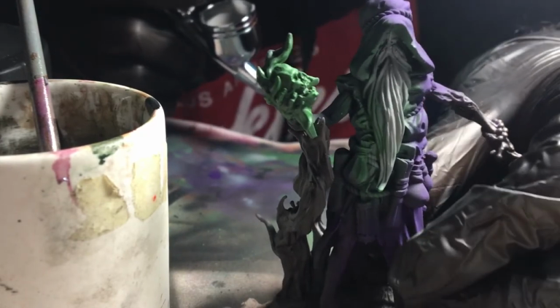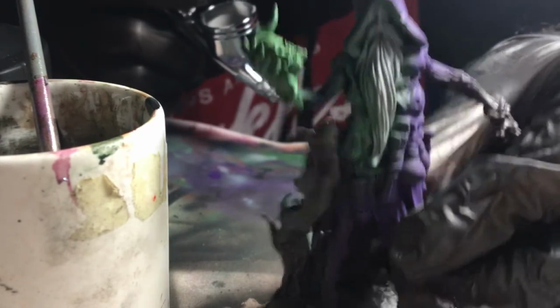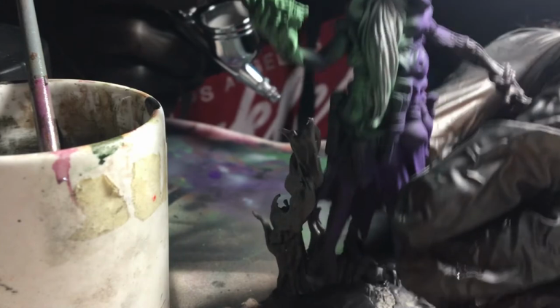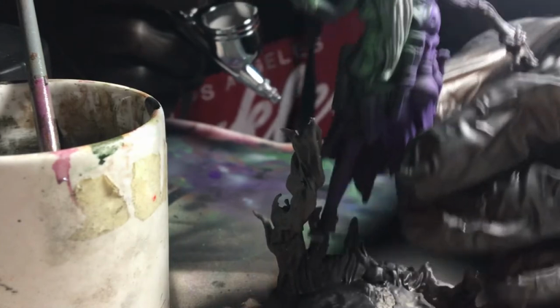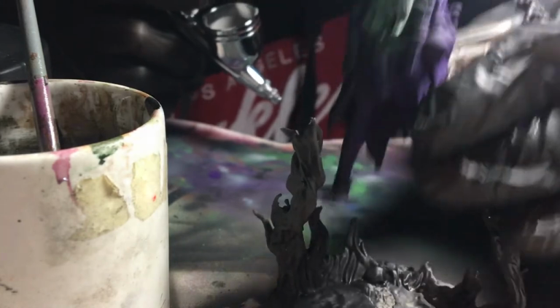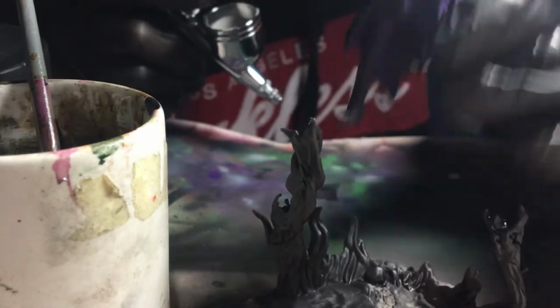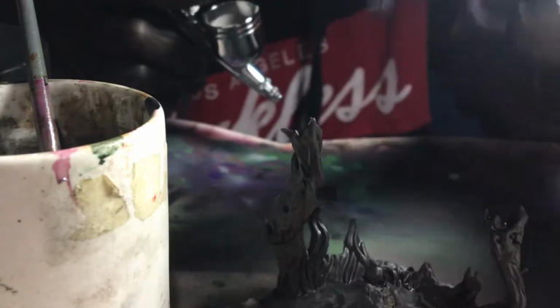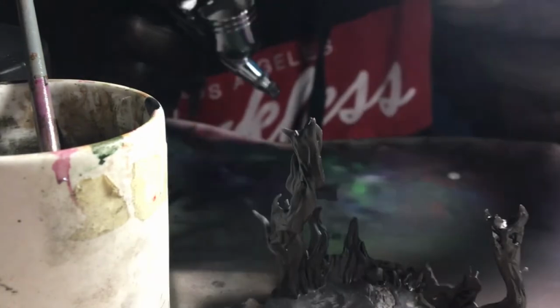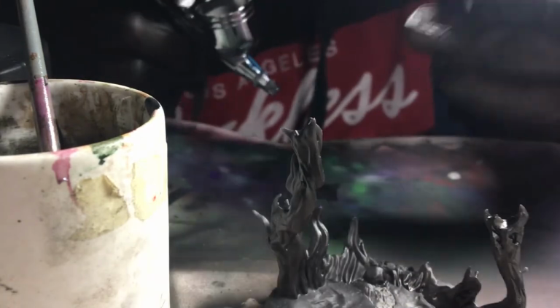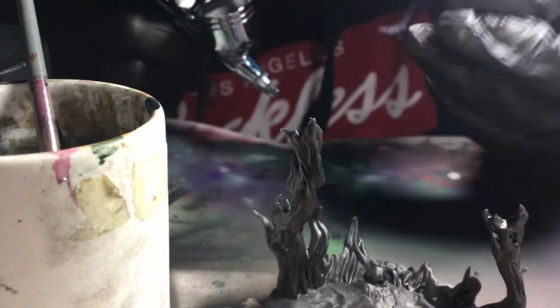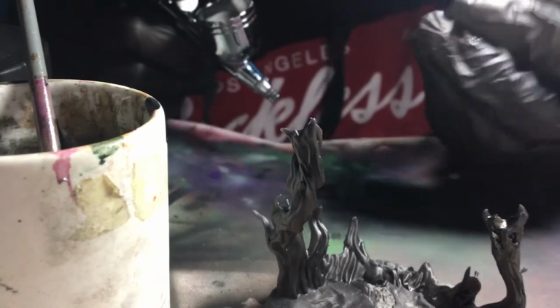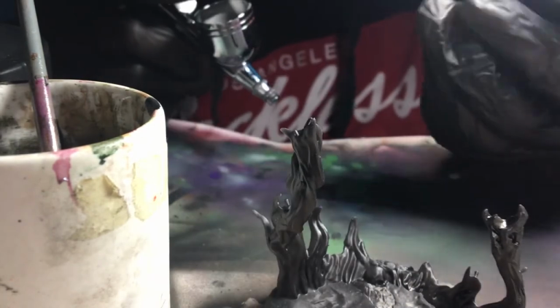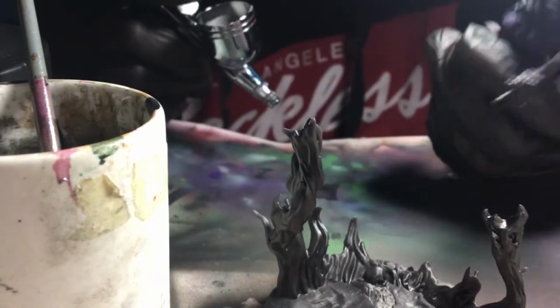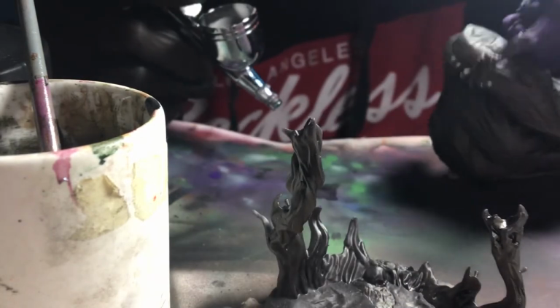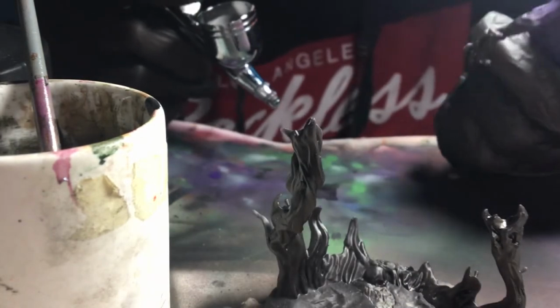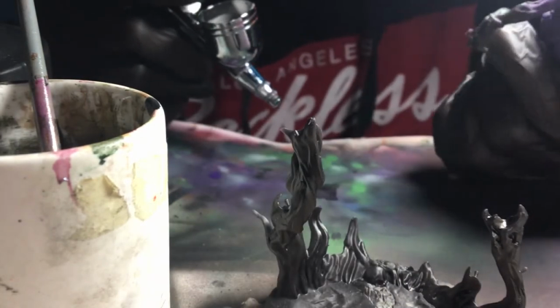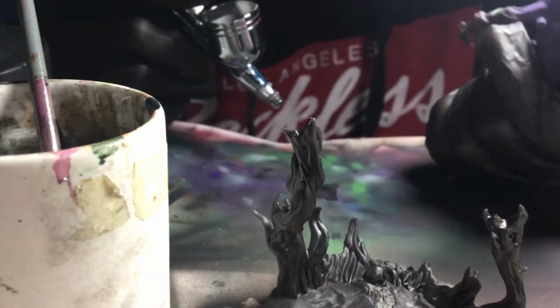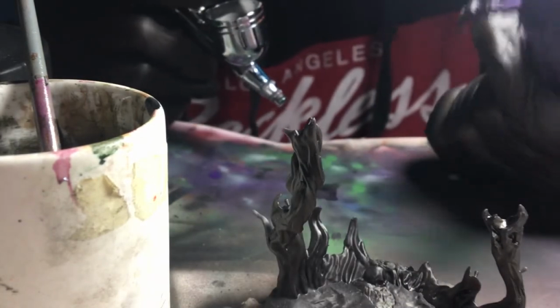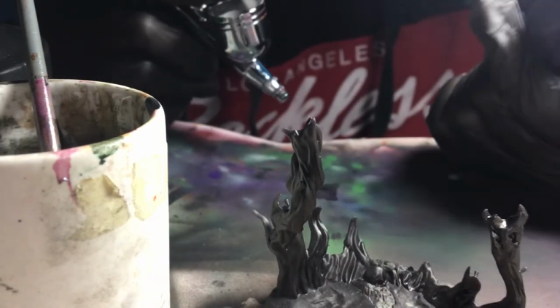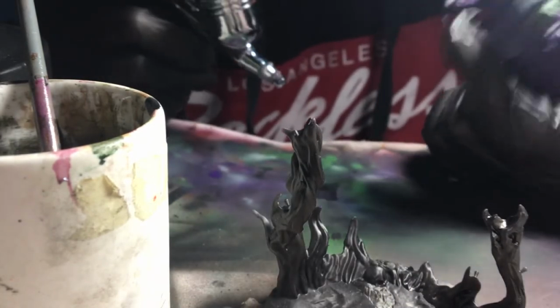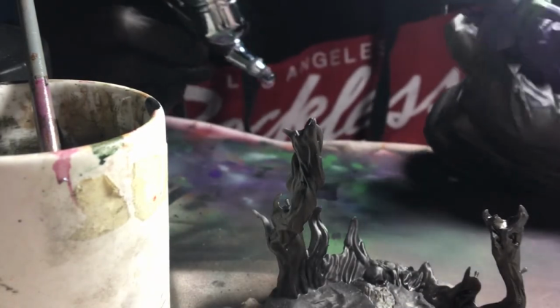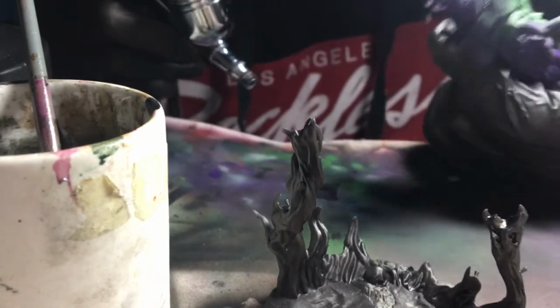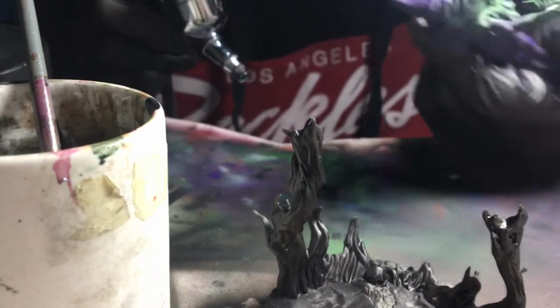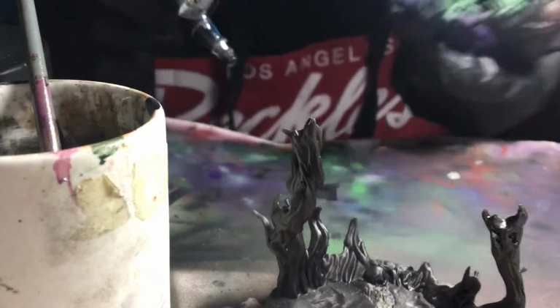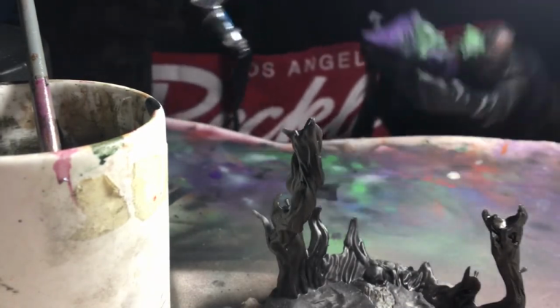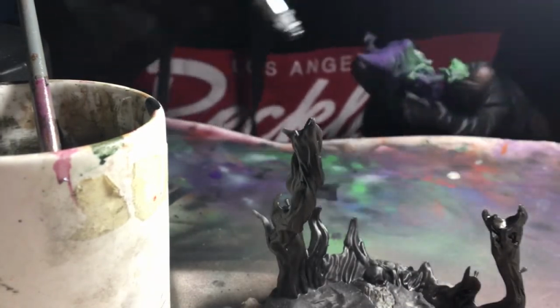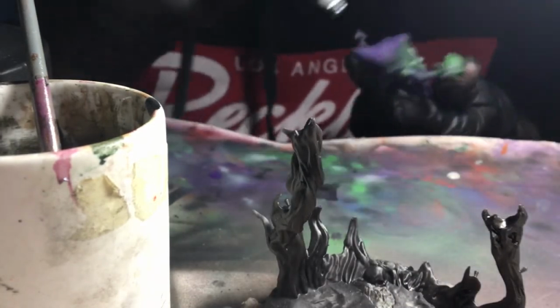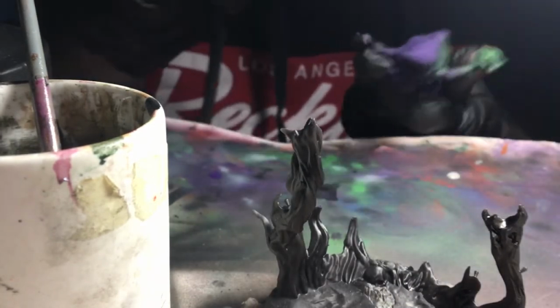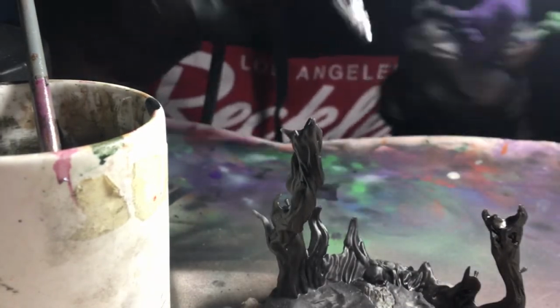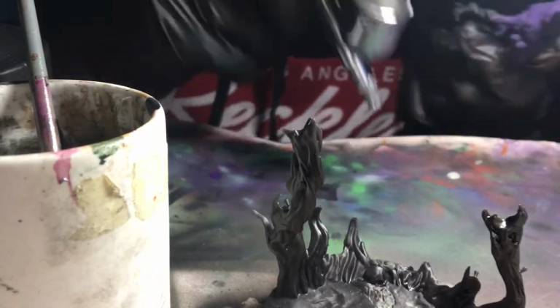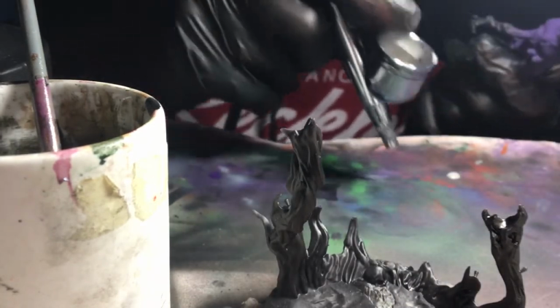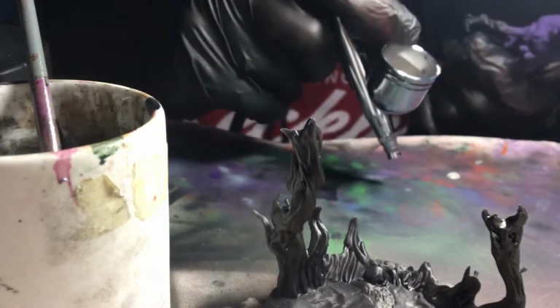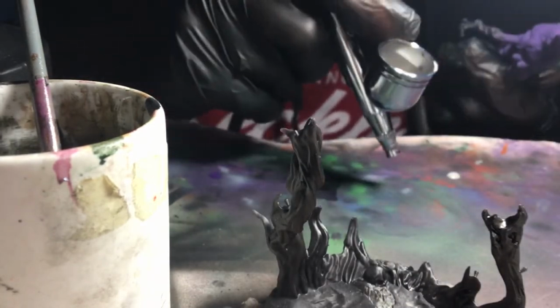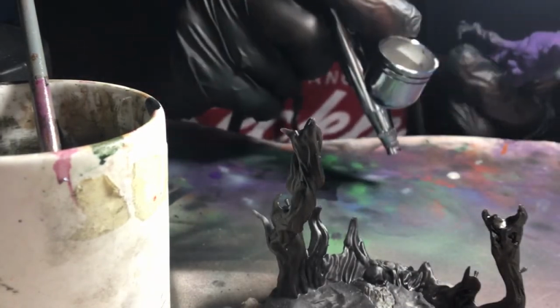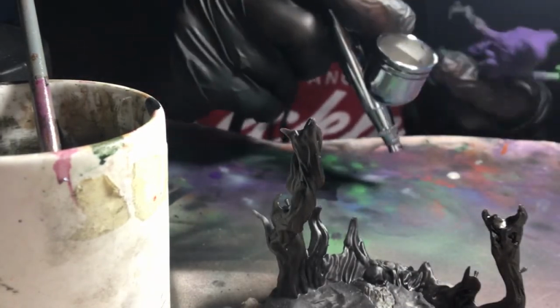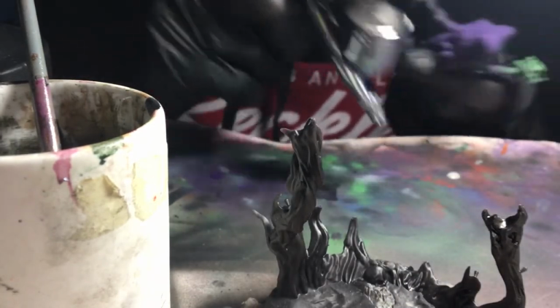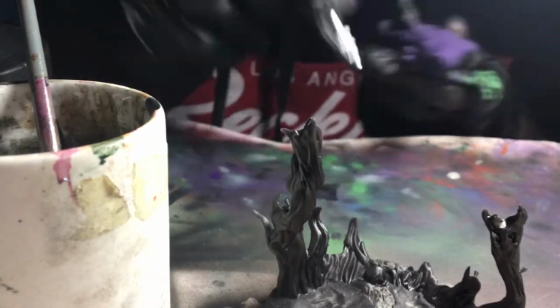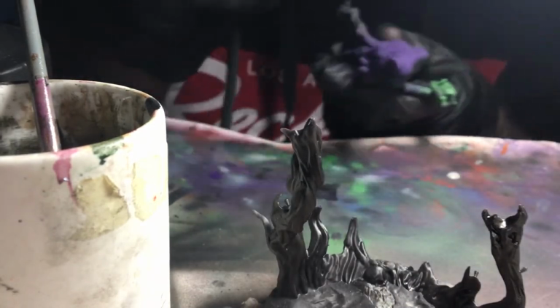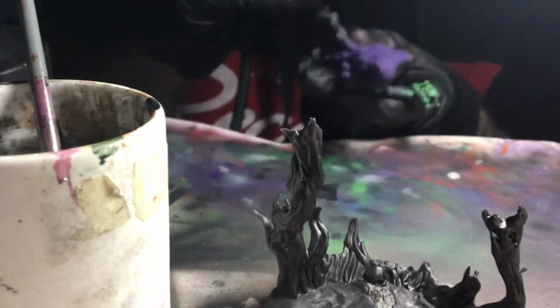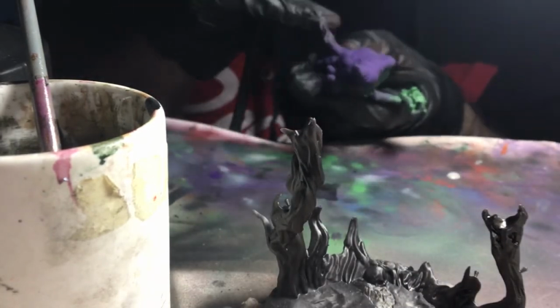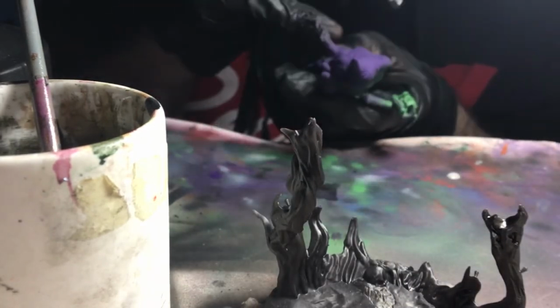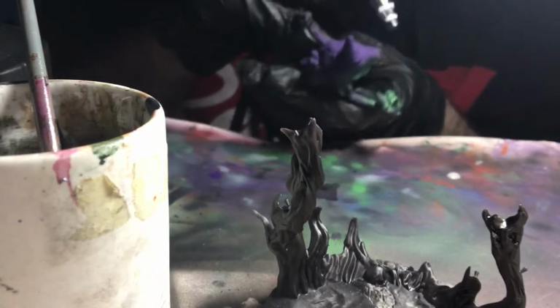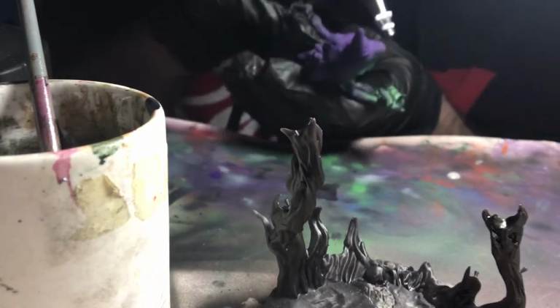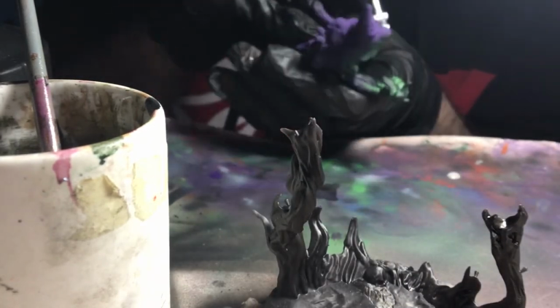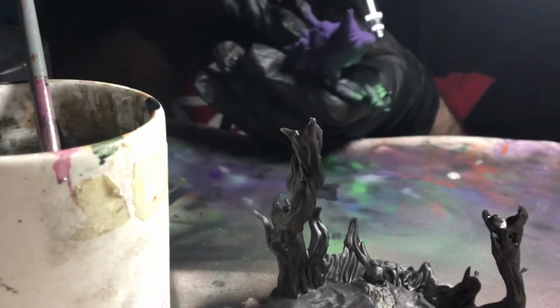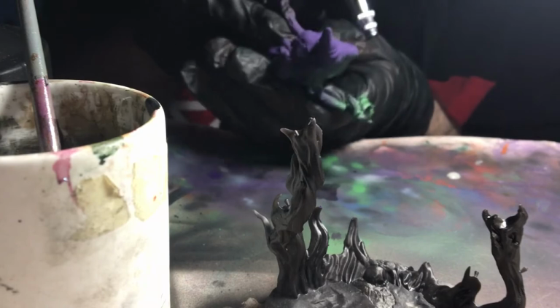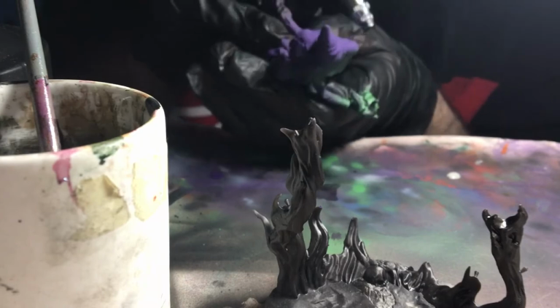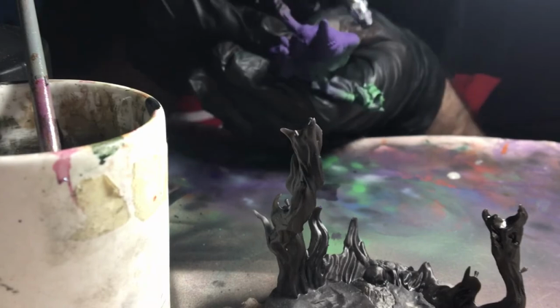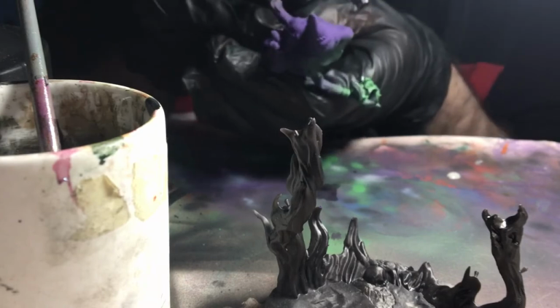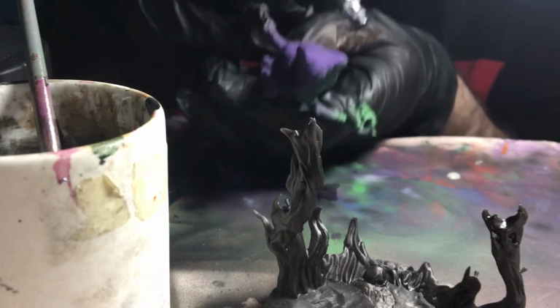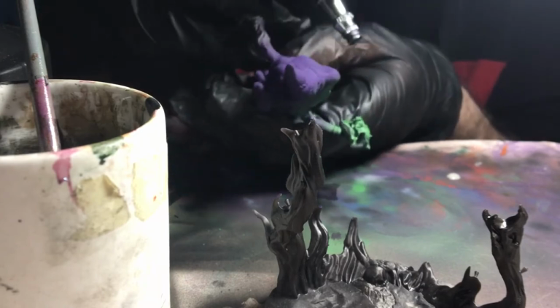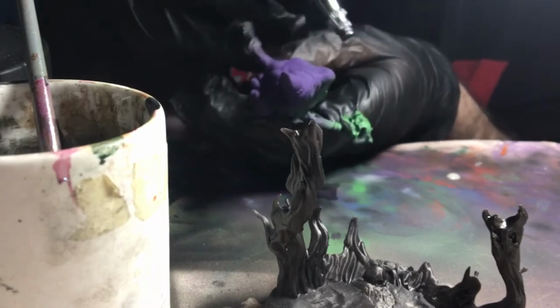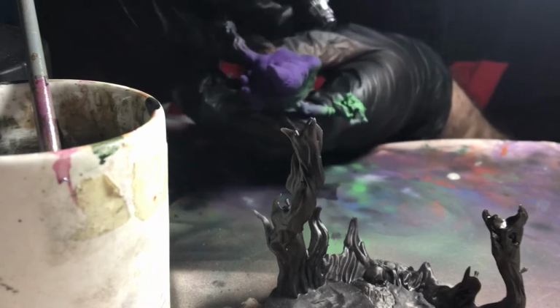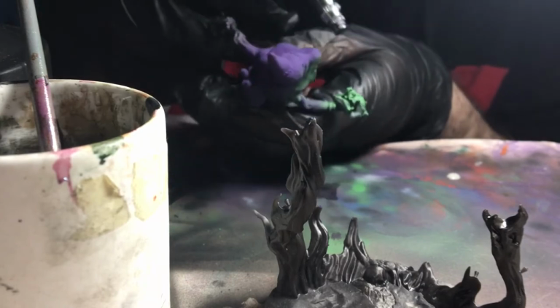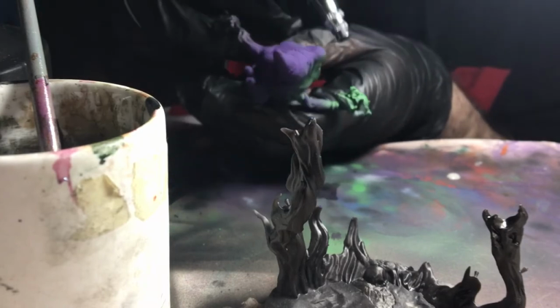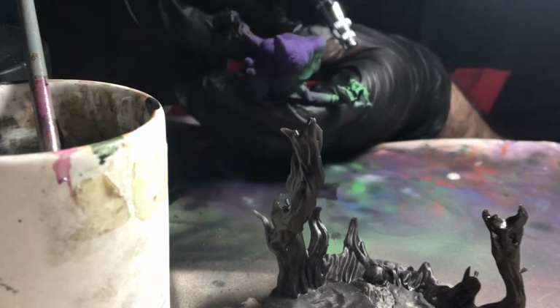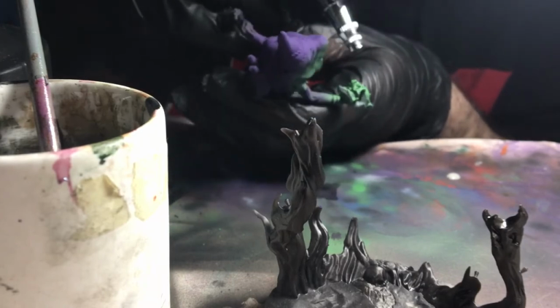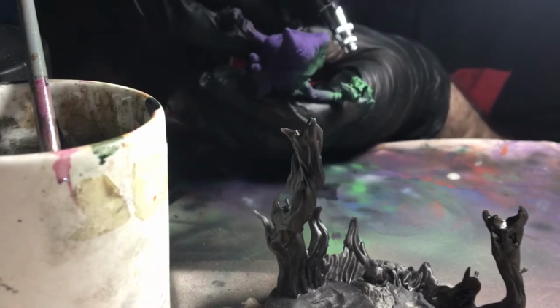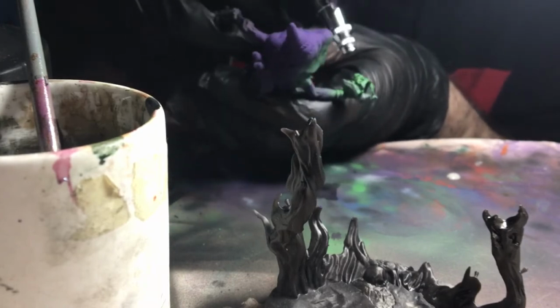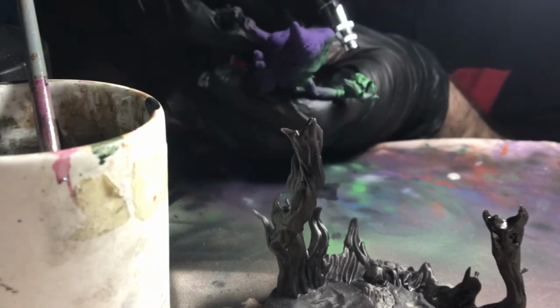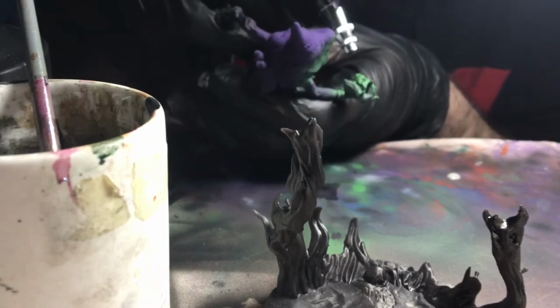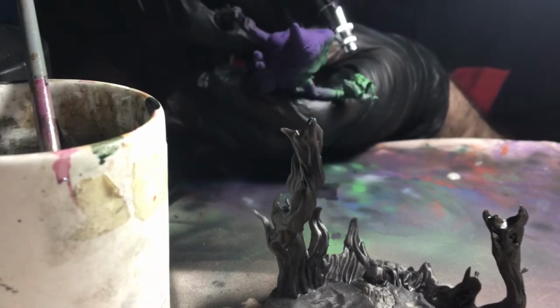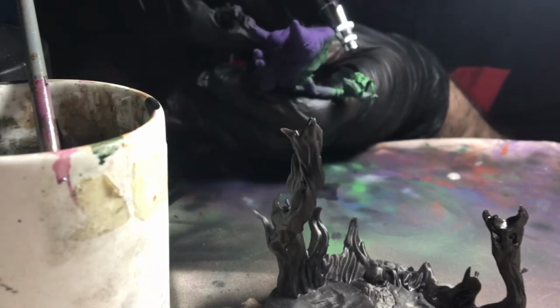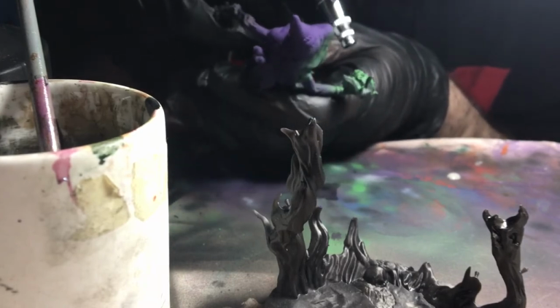We finish out the gray by painting the skull on his hand being careful not to hit surrounding parts. Don't worry, I dropped him plenty of times here trying to get him up on the stand.